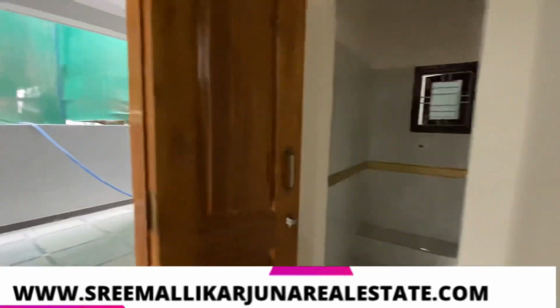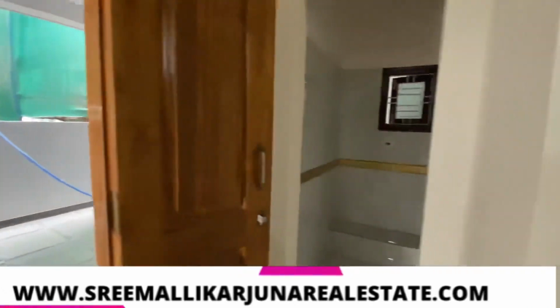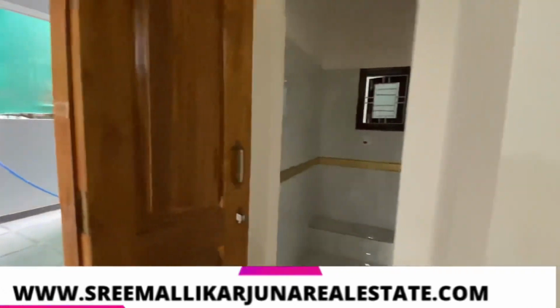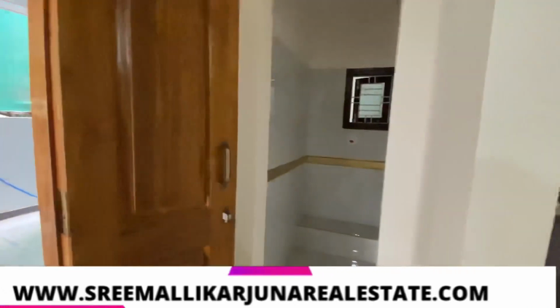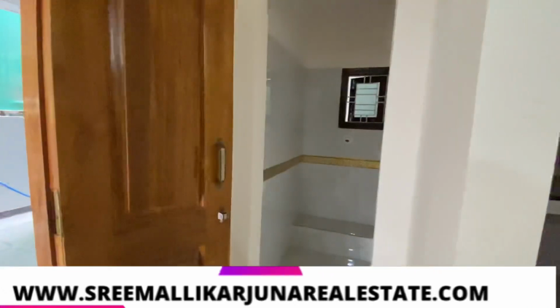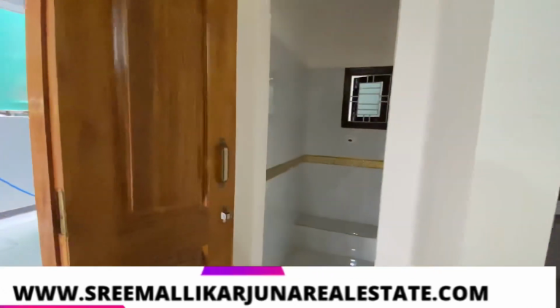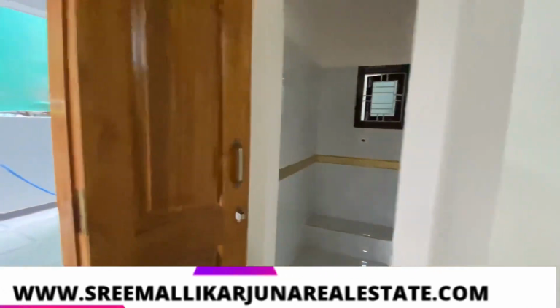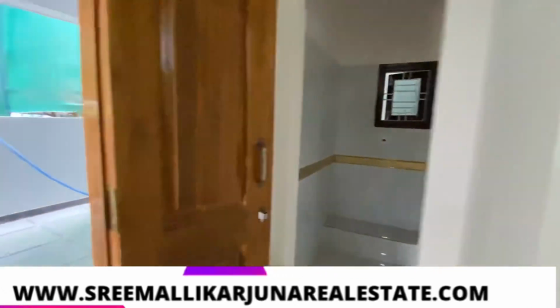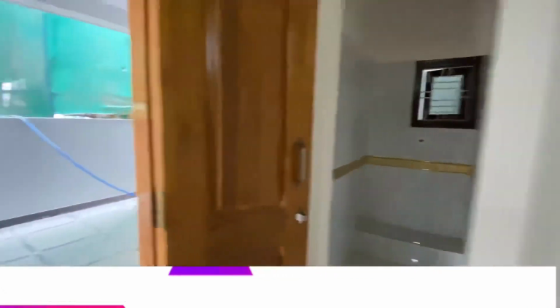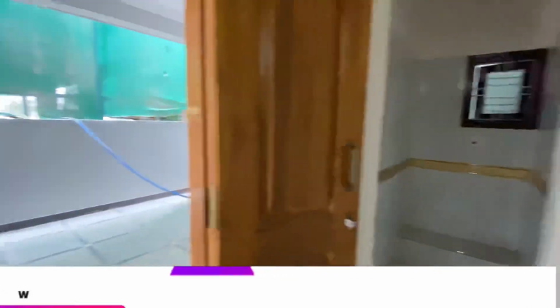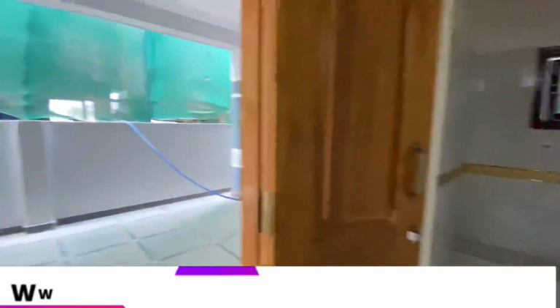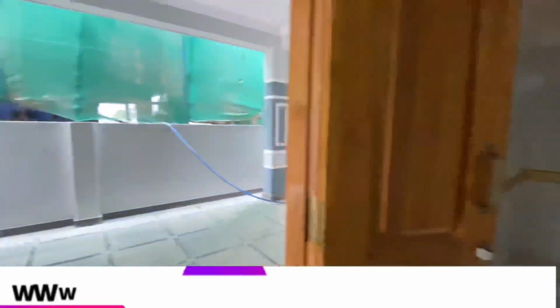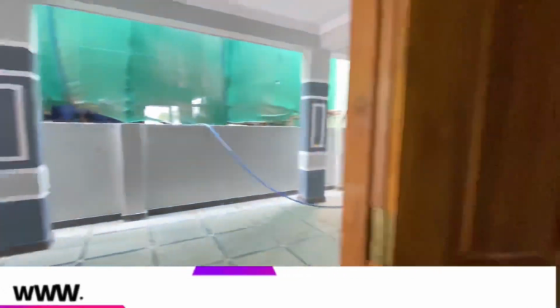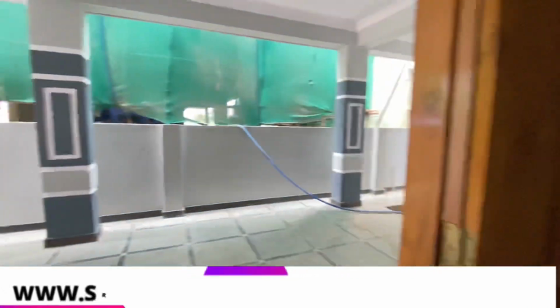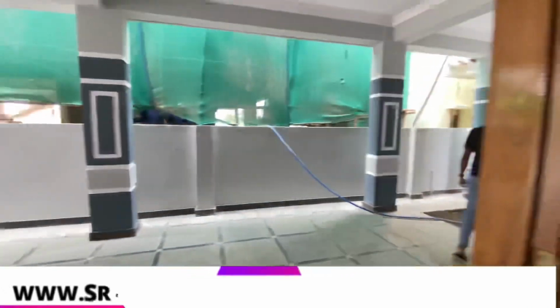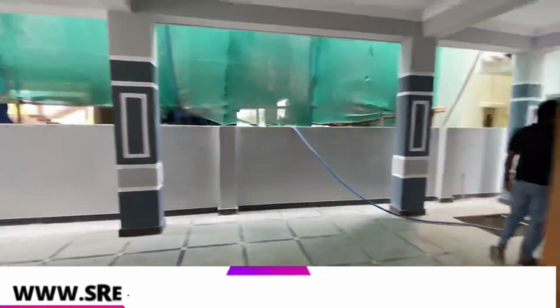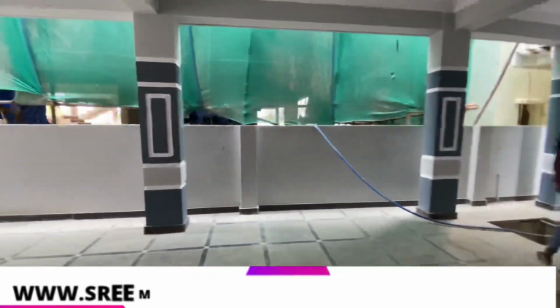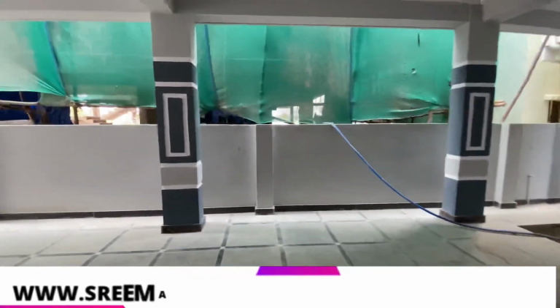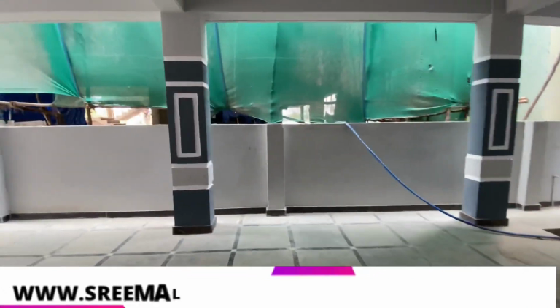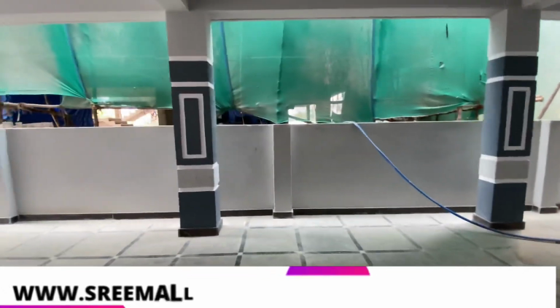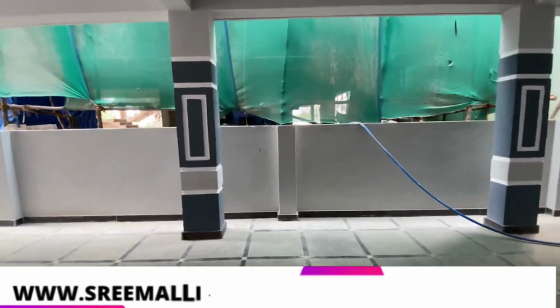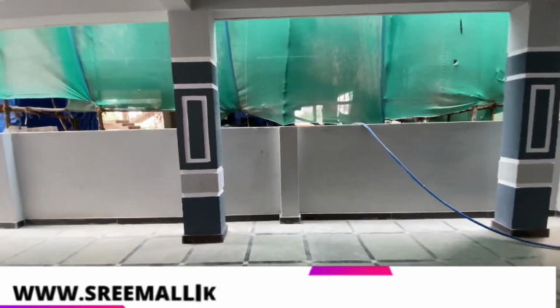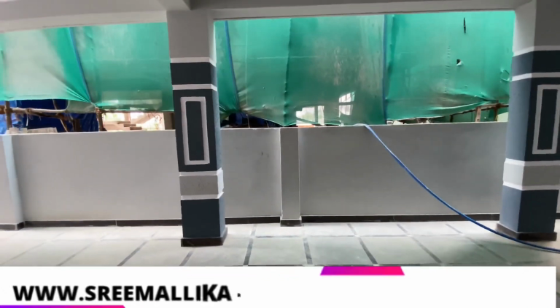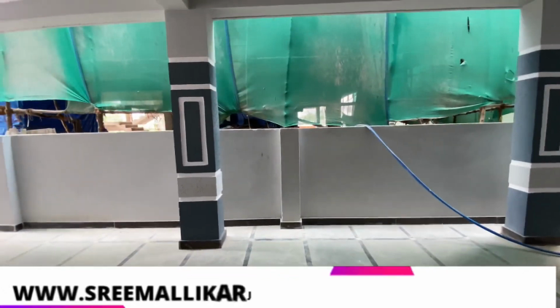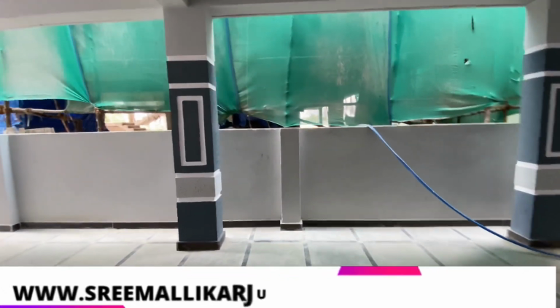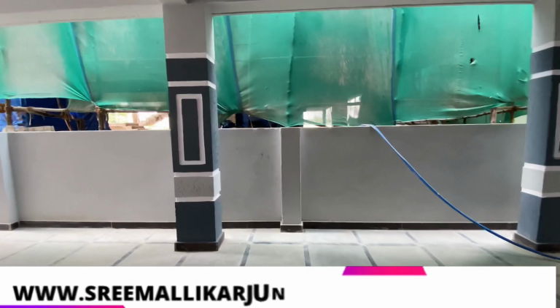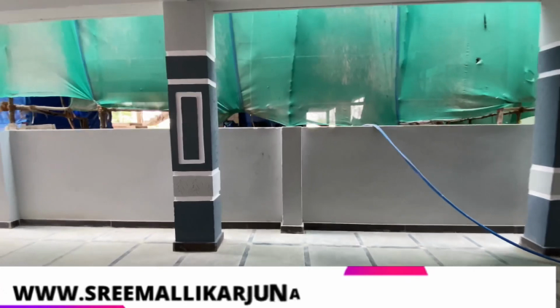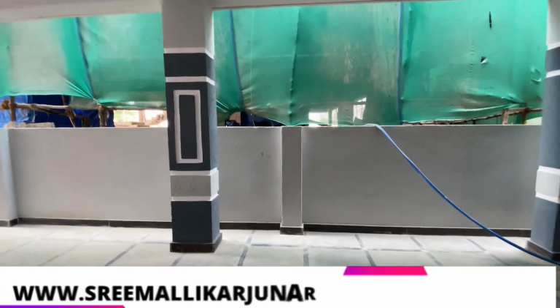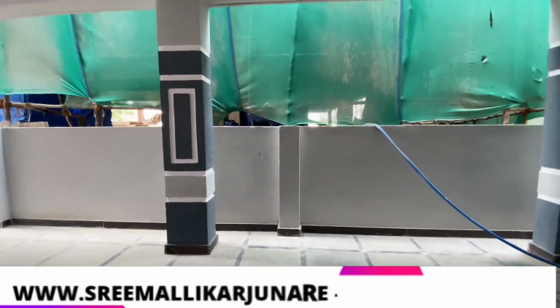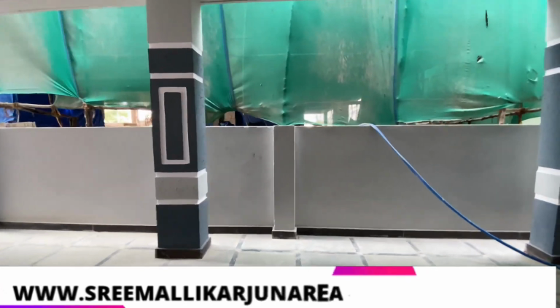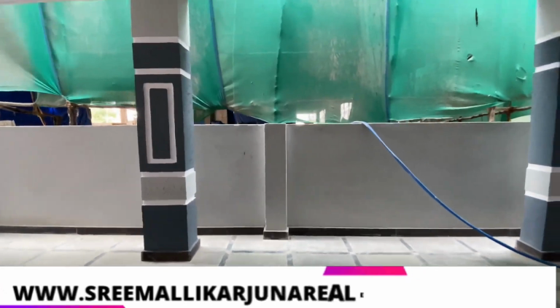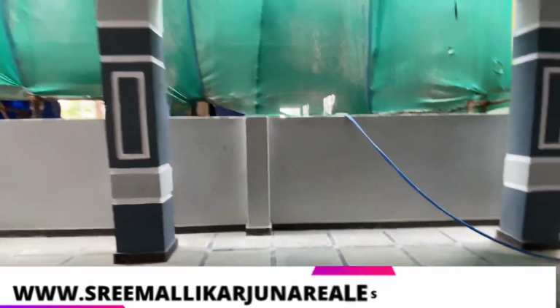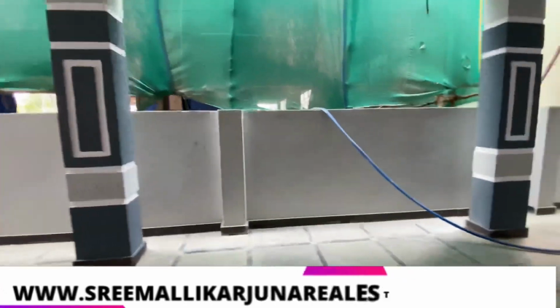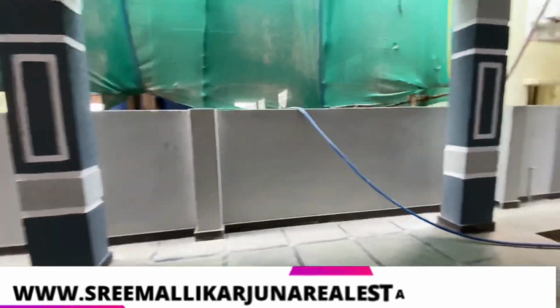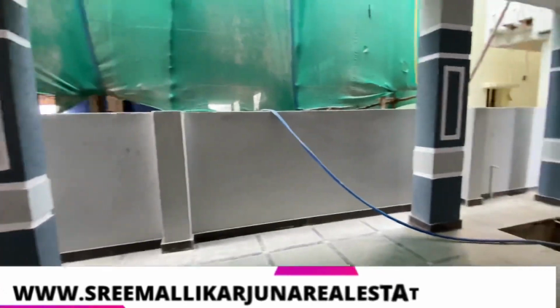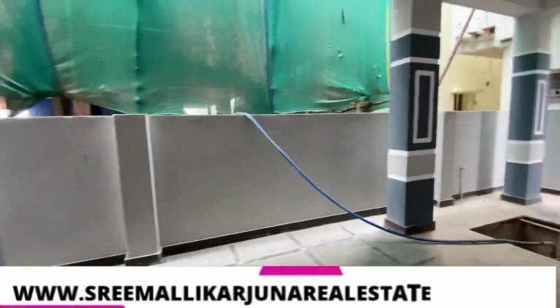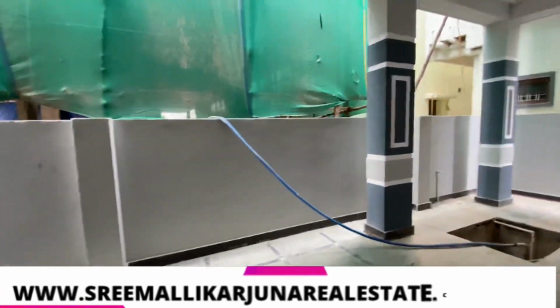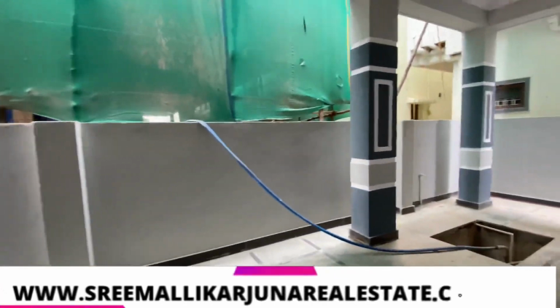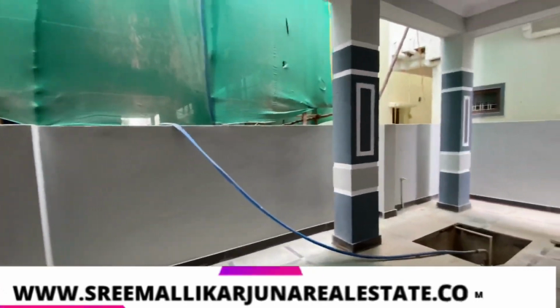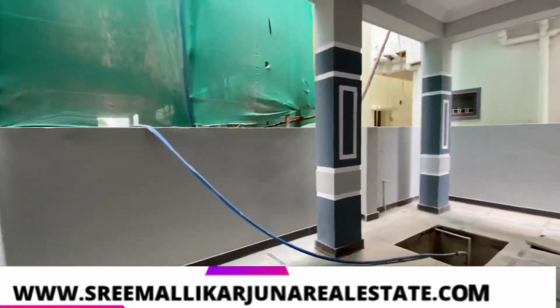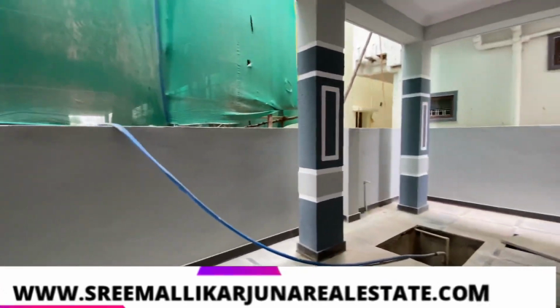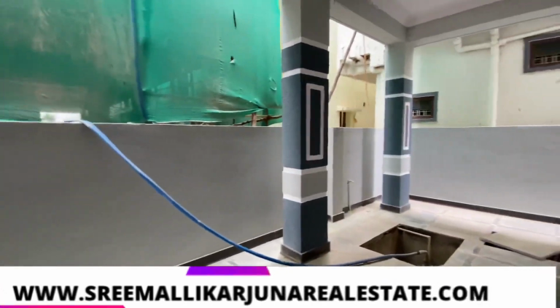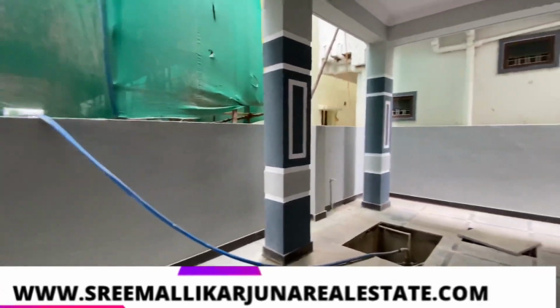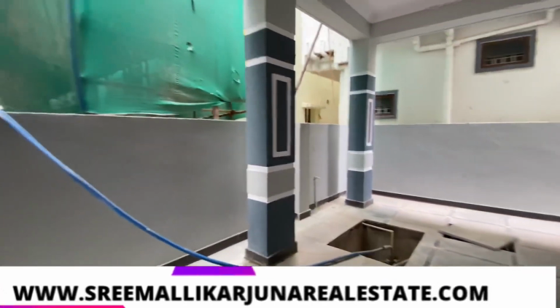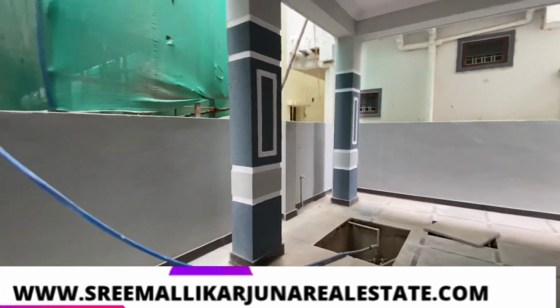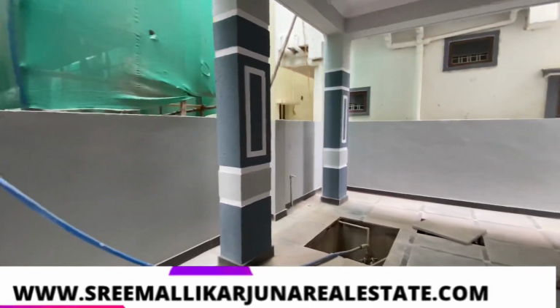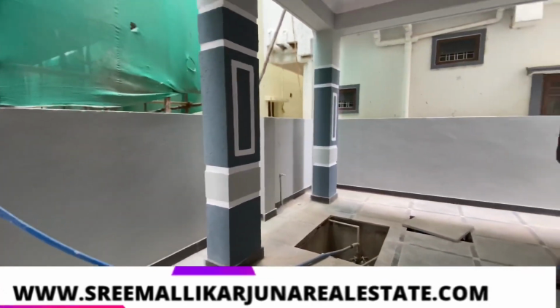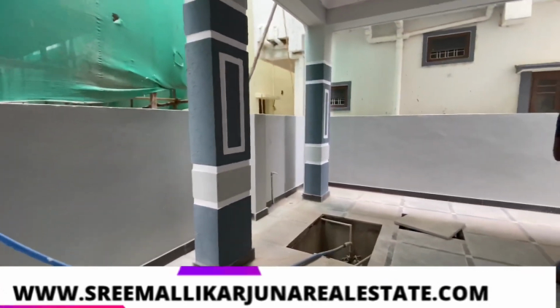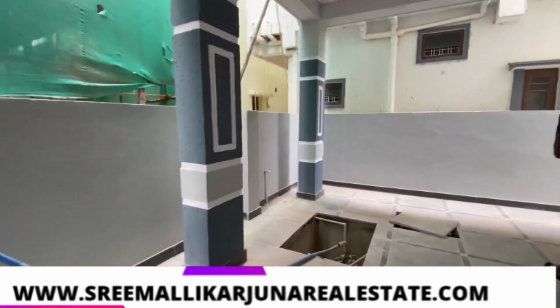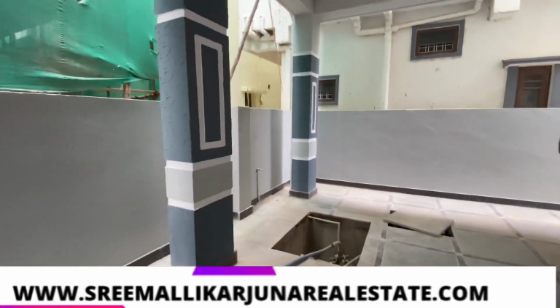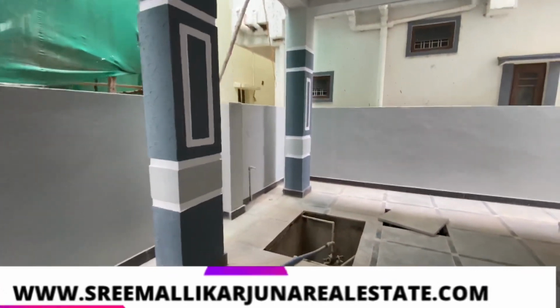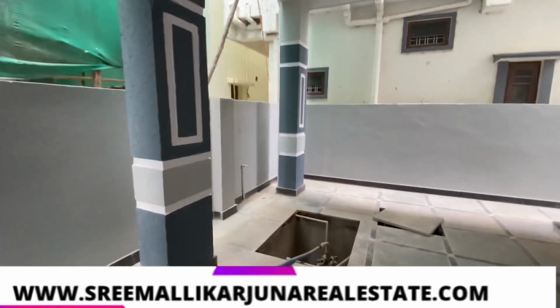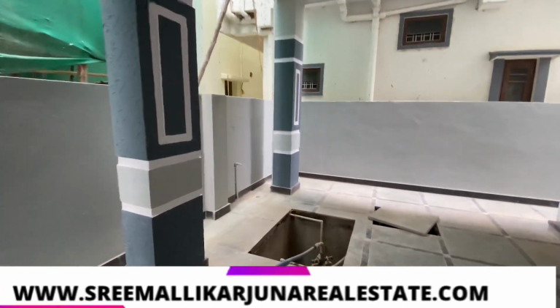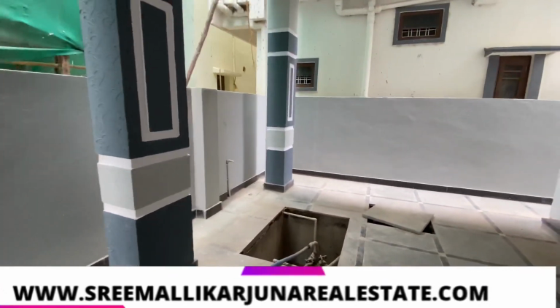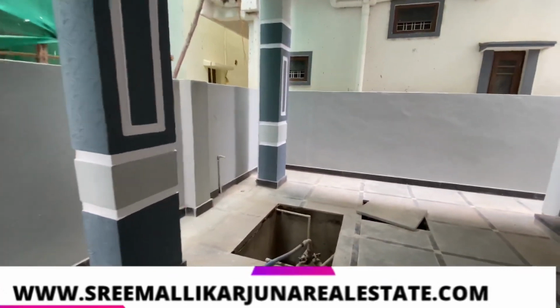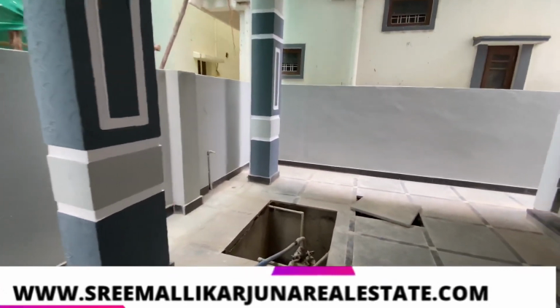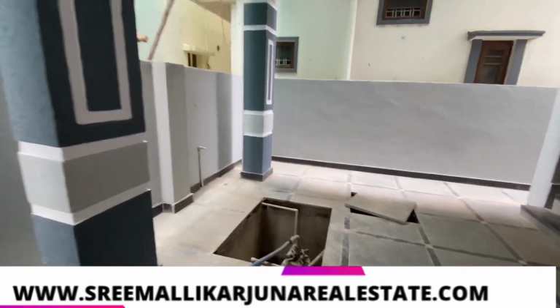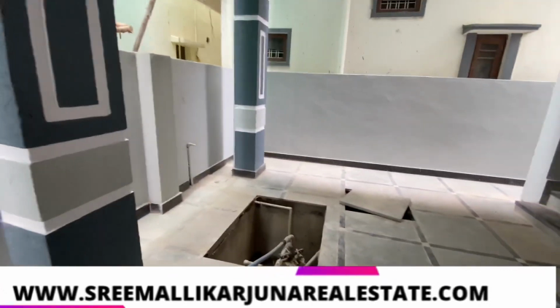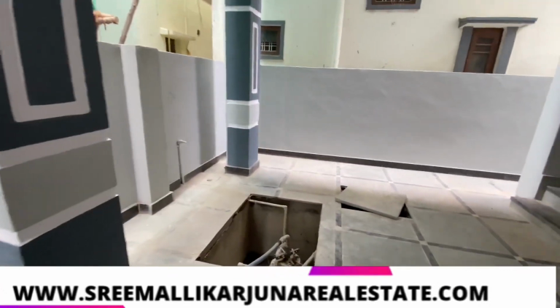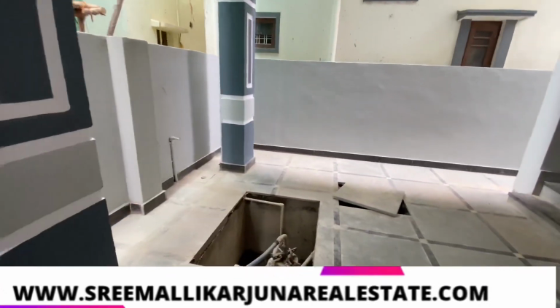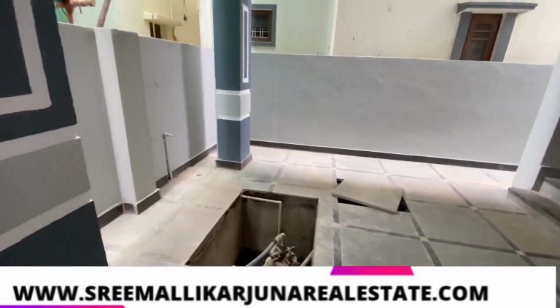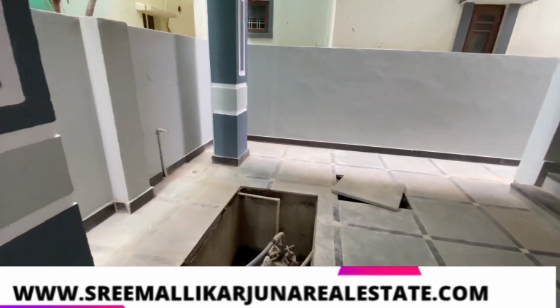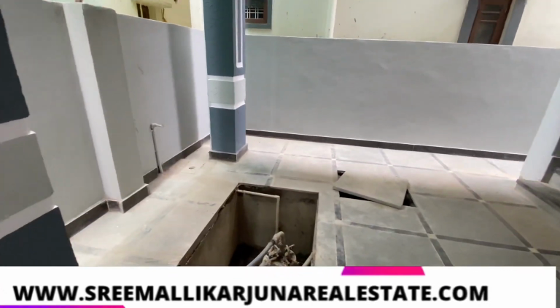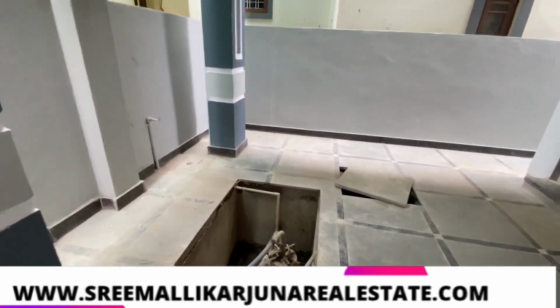We are going to check the first floor. We are going to provide a 2BHK. We are also going to provide a water tank.